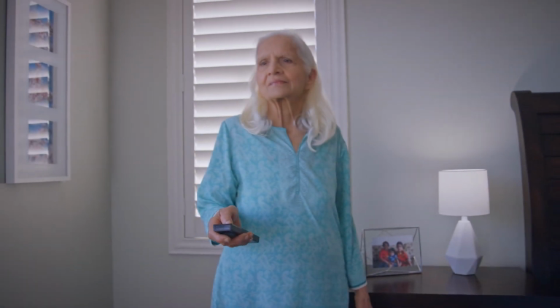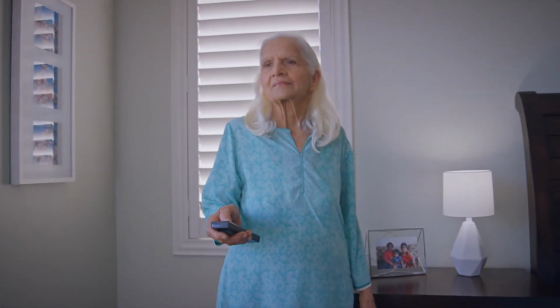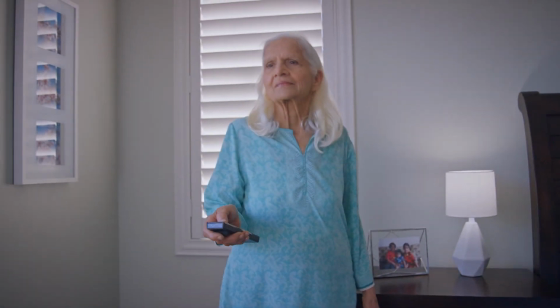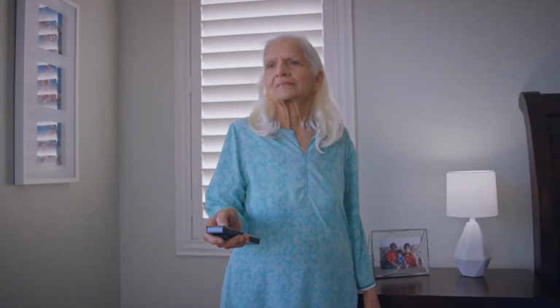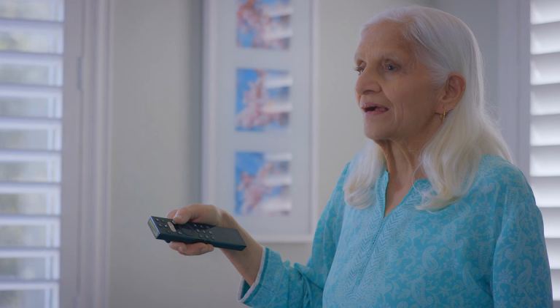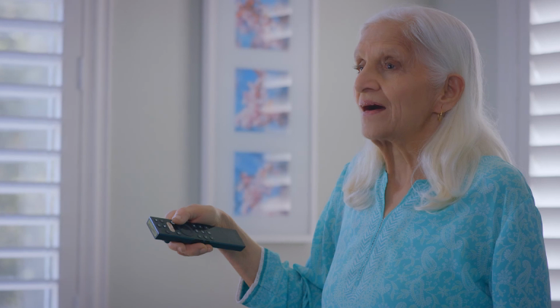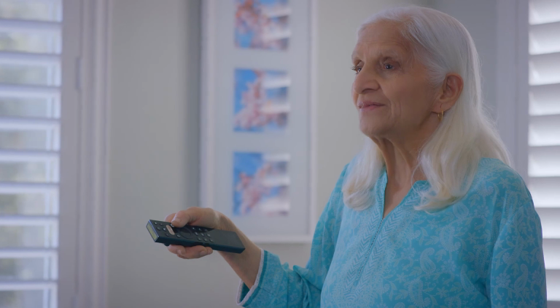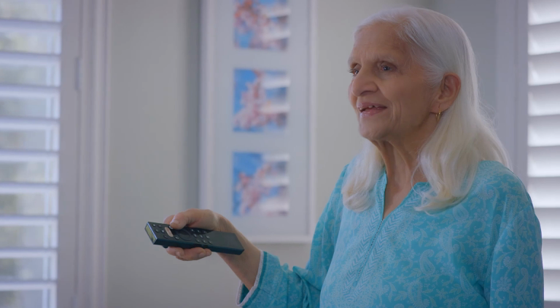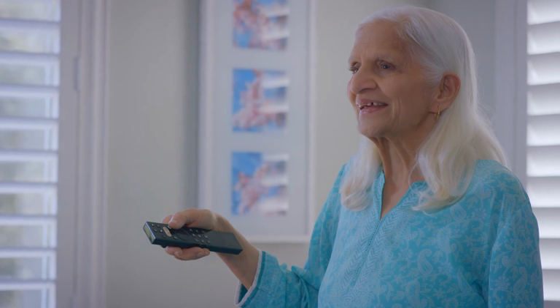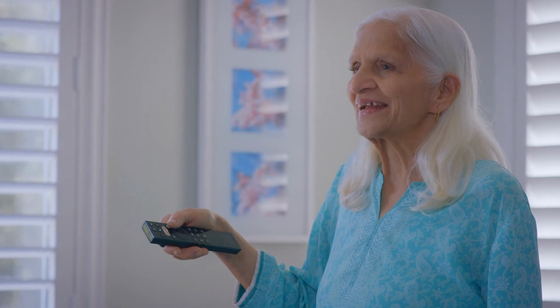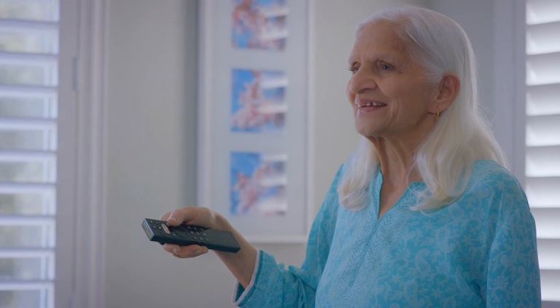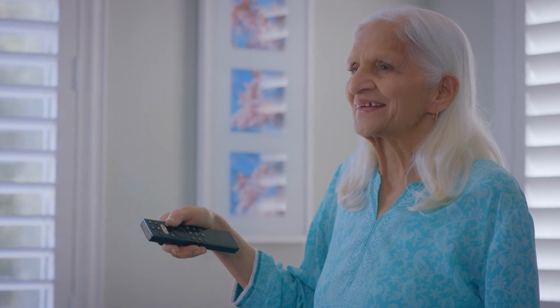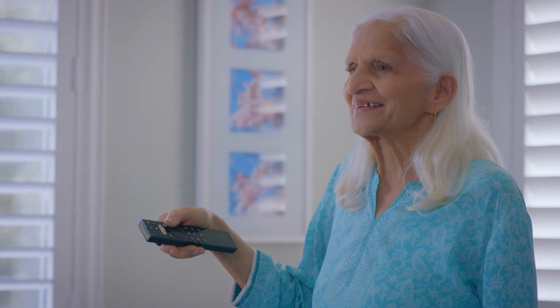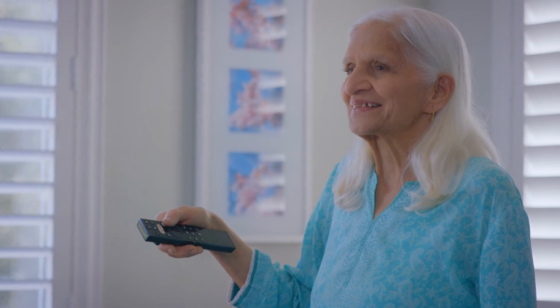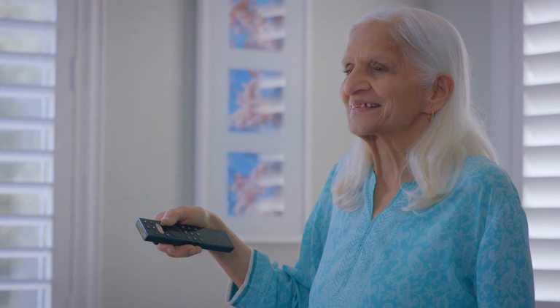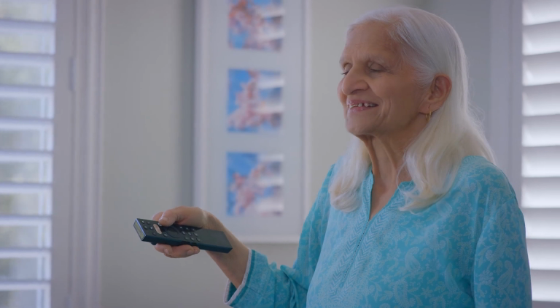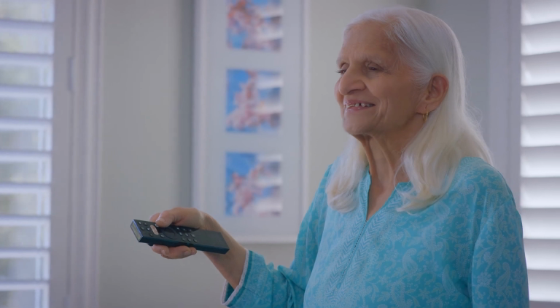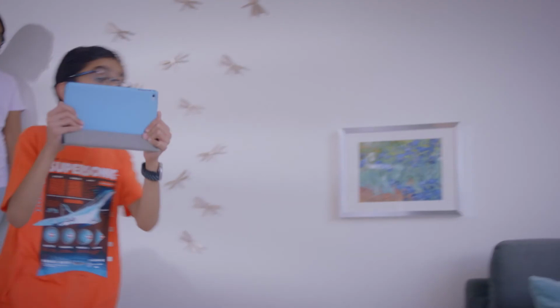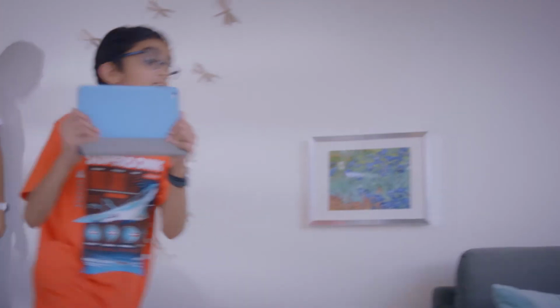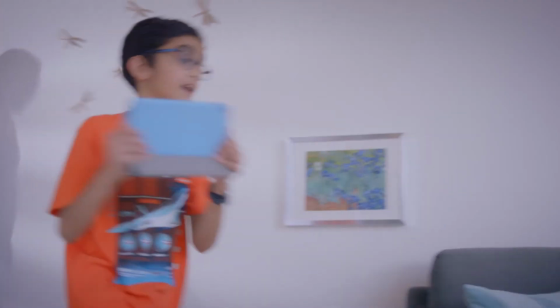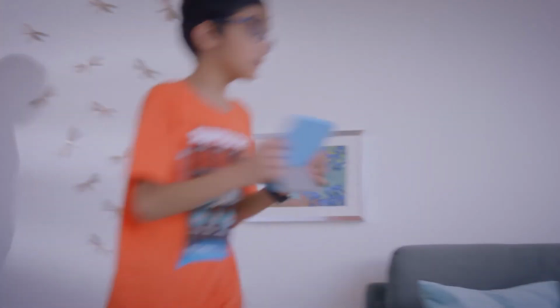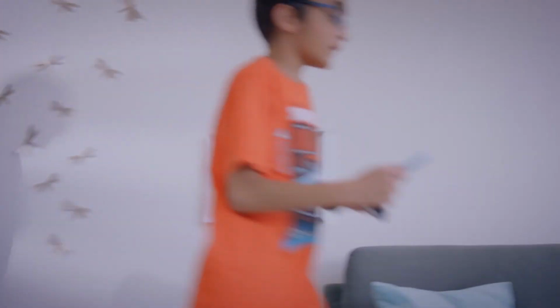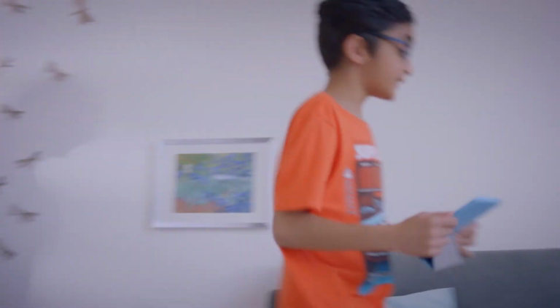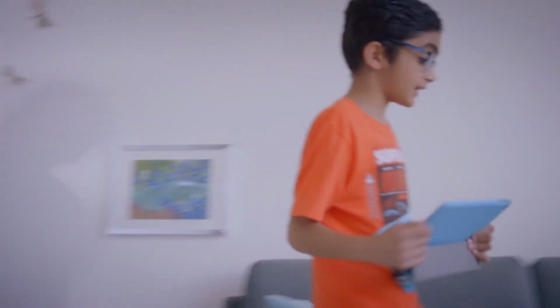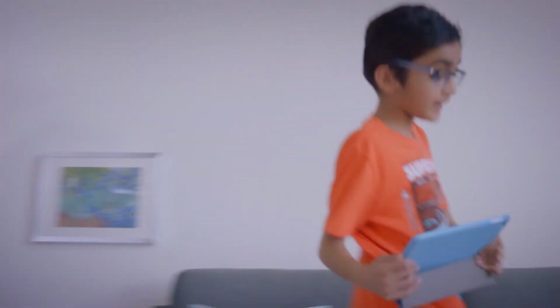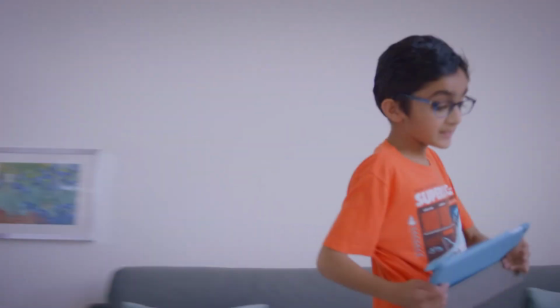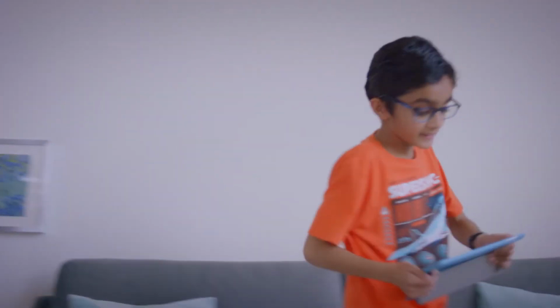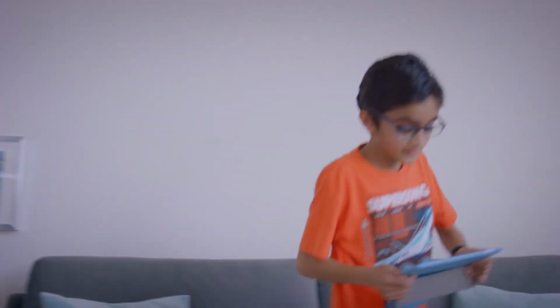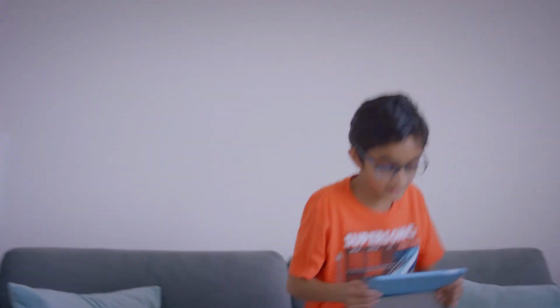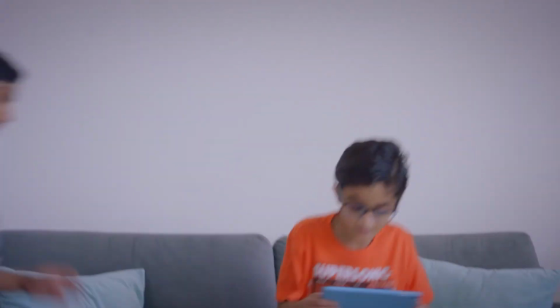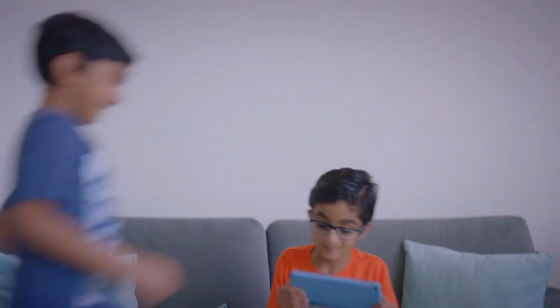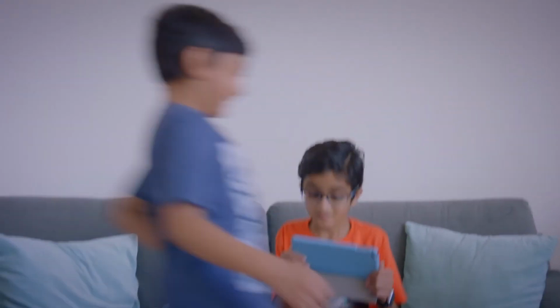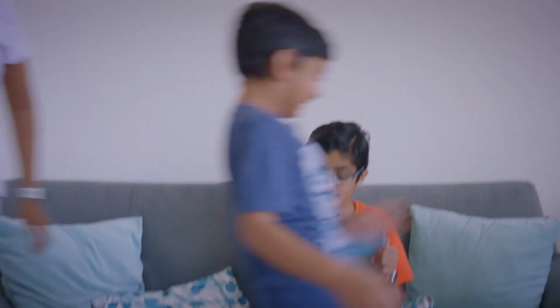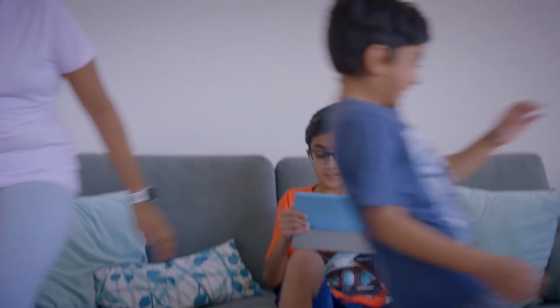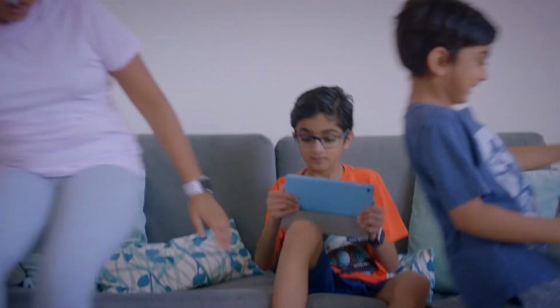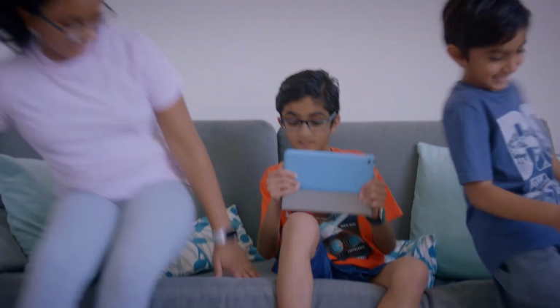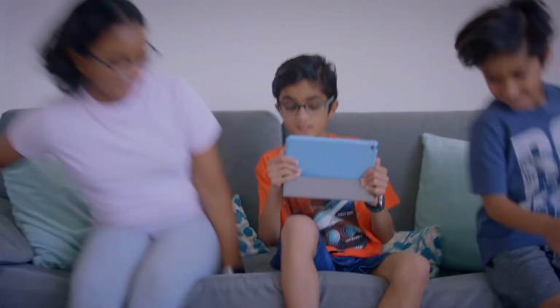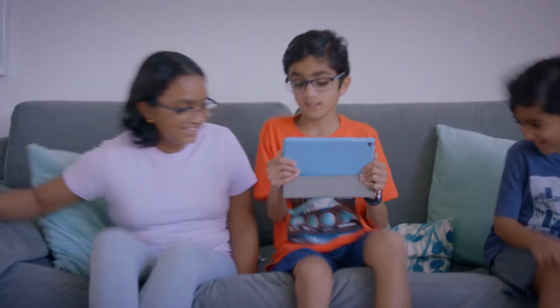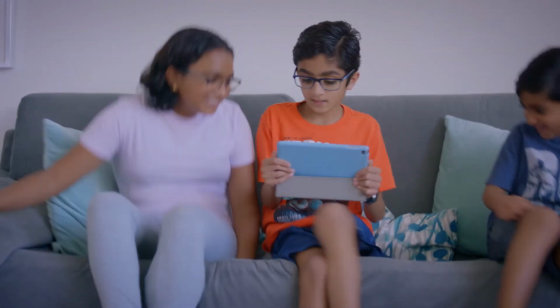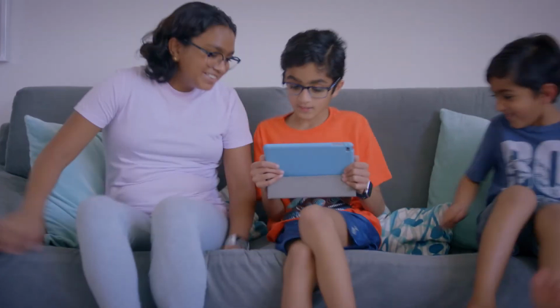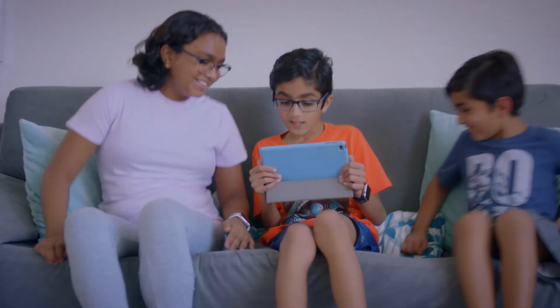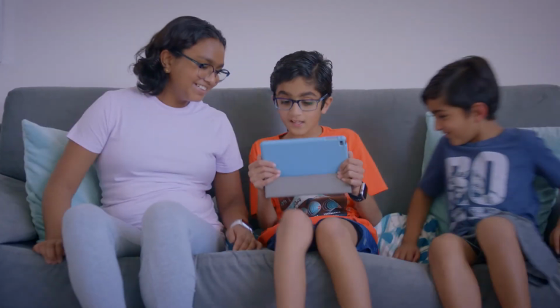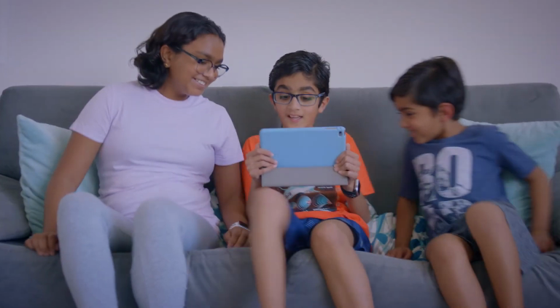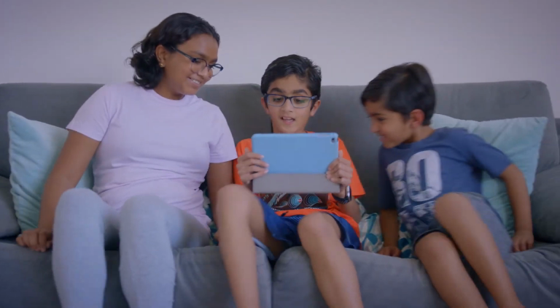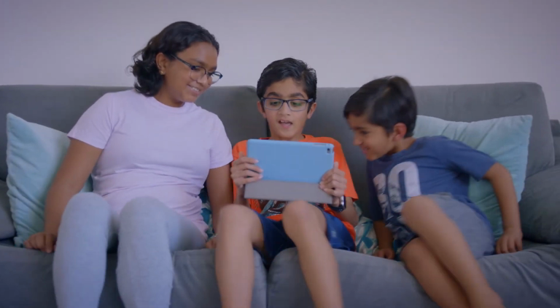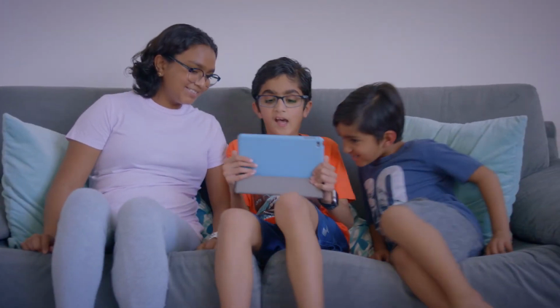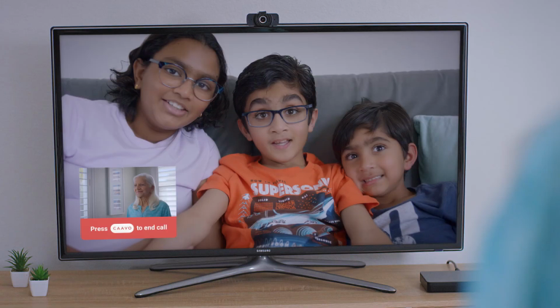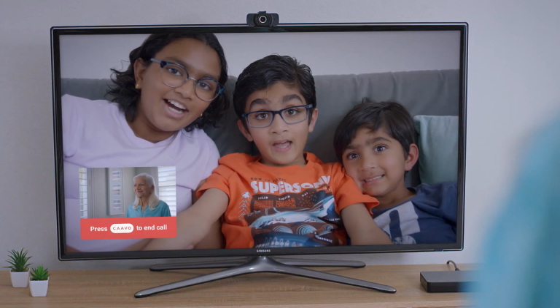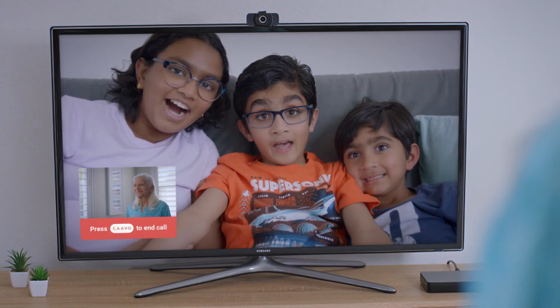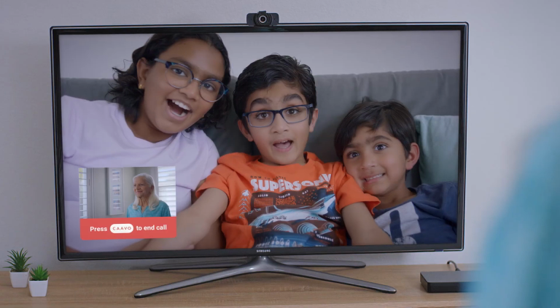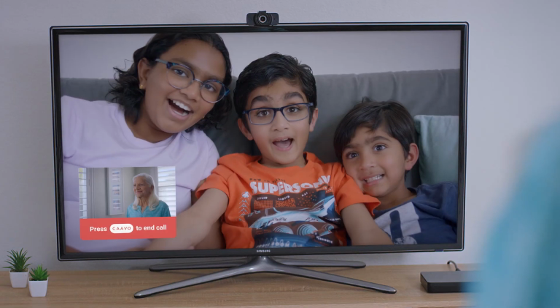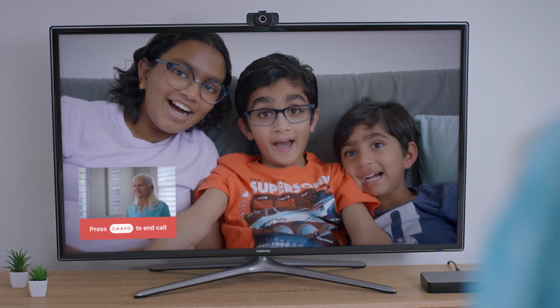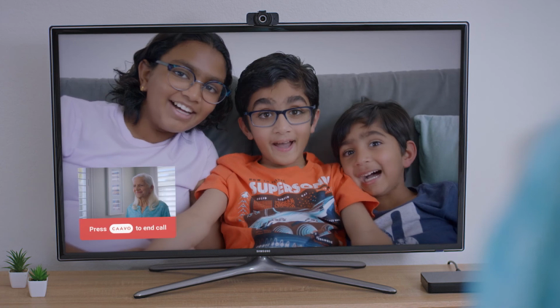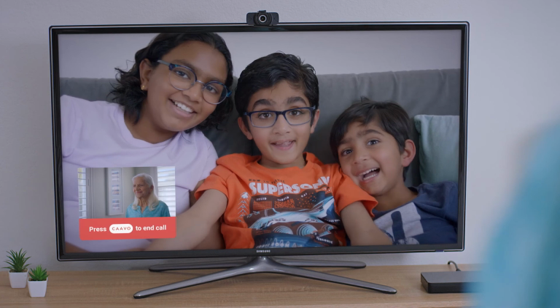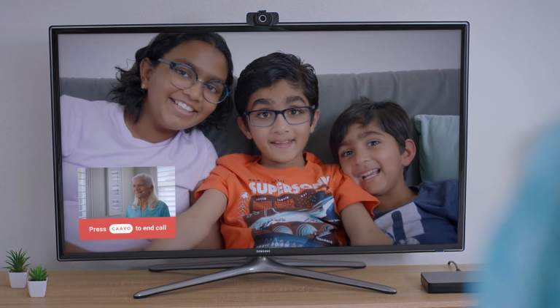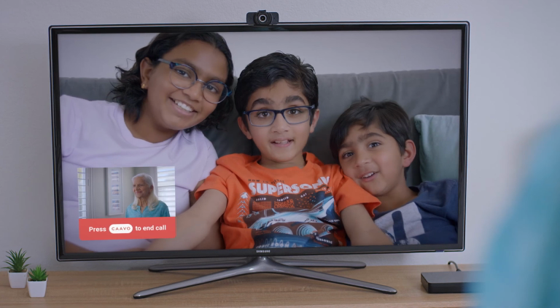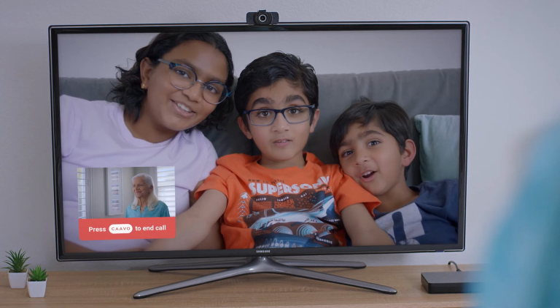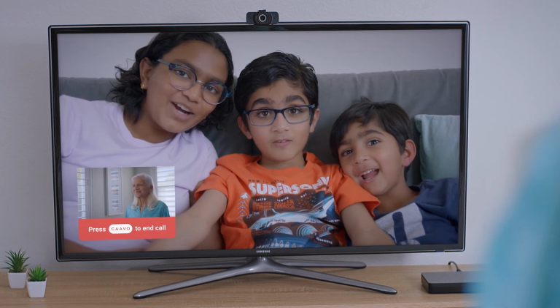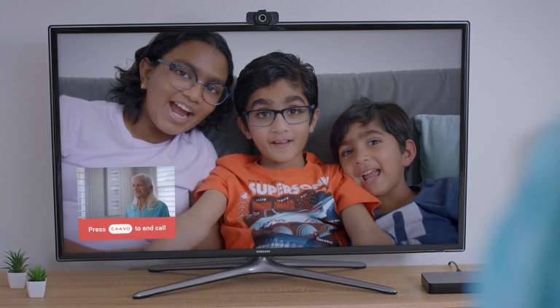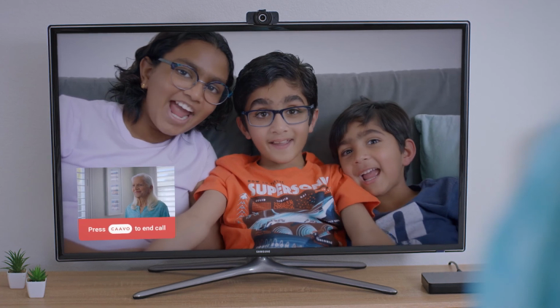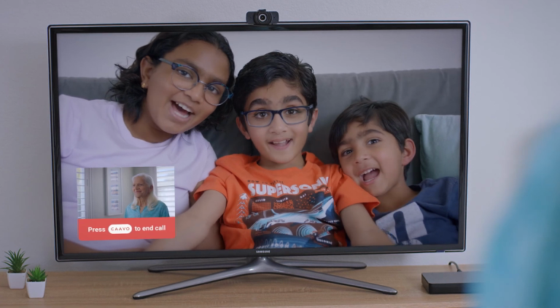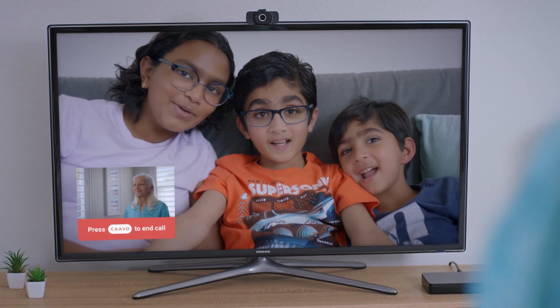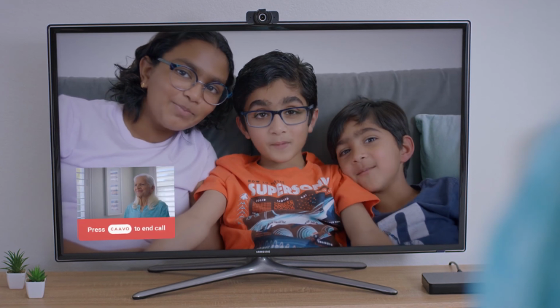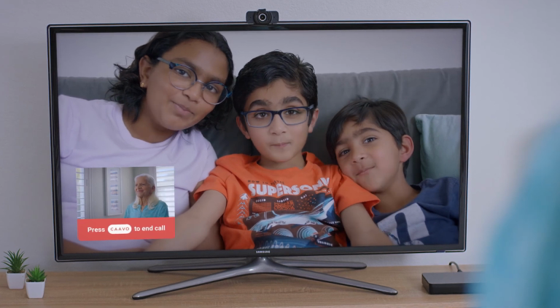Call my grandkids. Oh, look! Grandma's calling! Grandma's calling! Hi, Grandma!